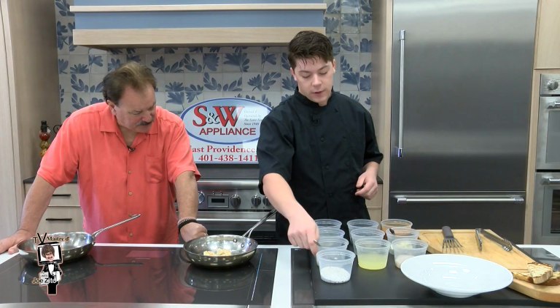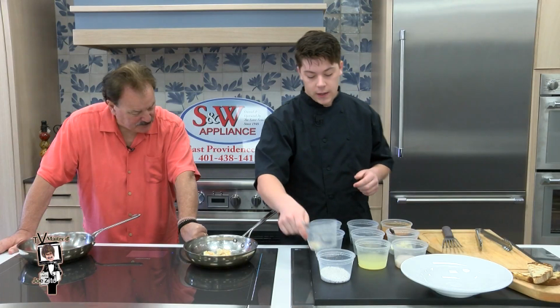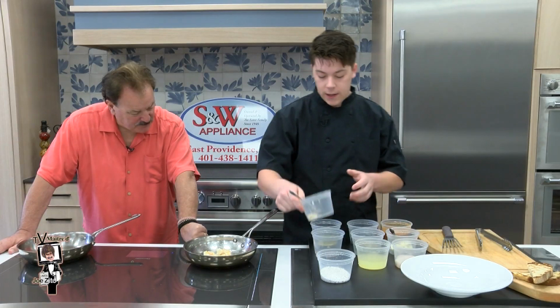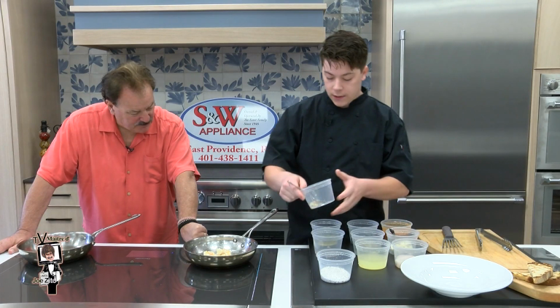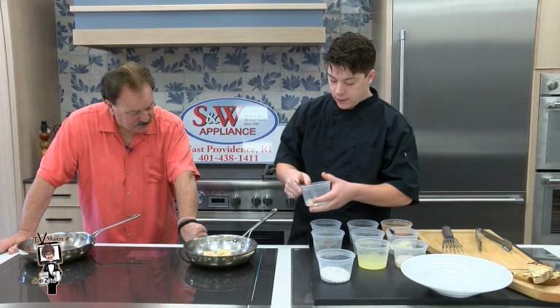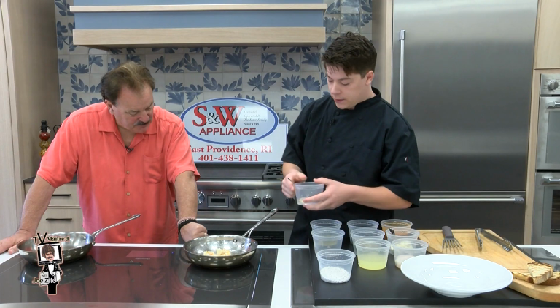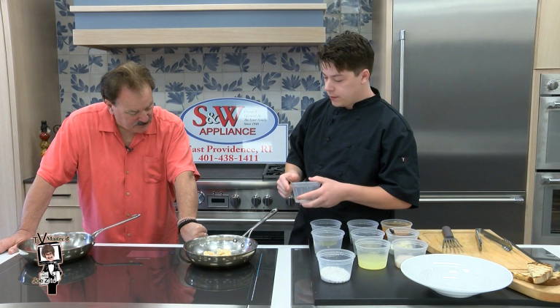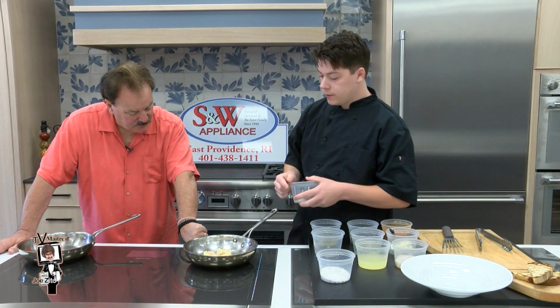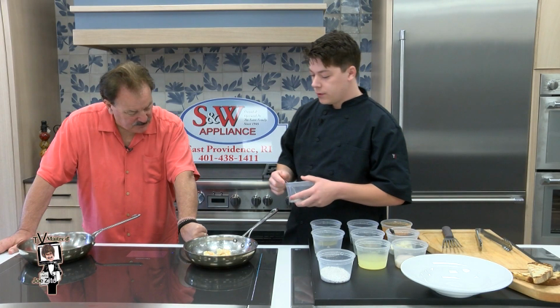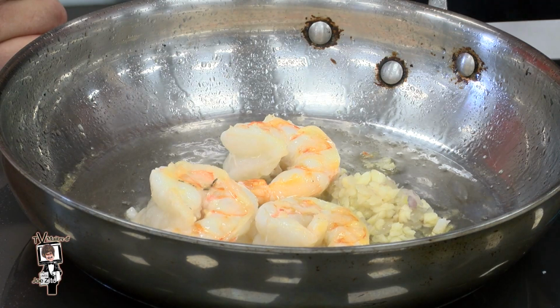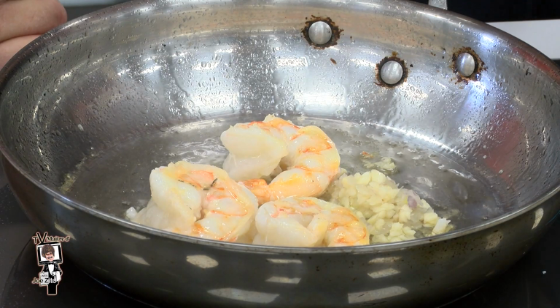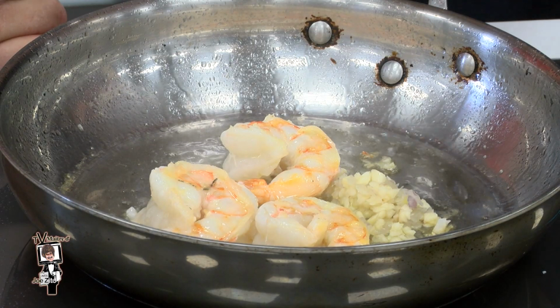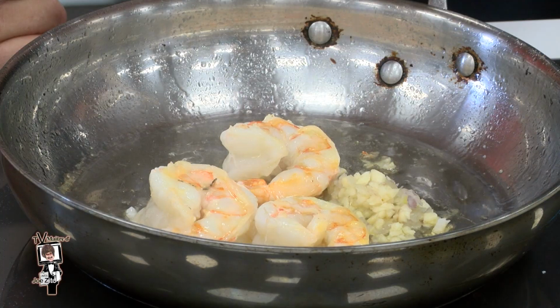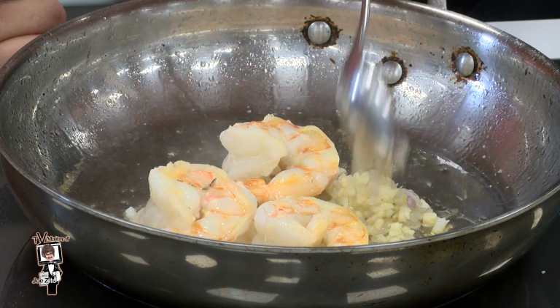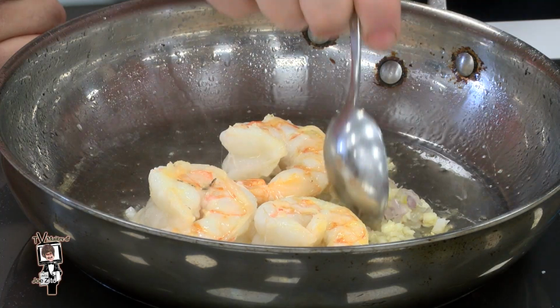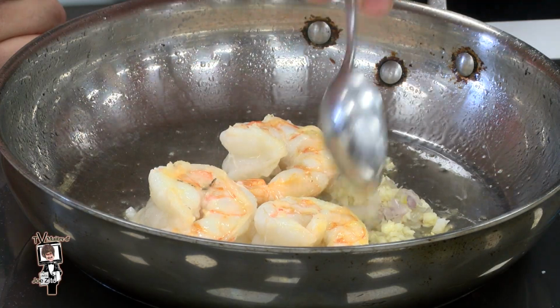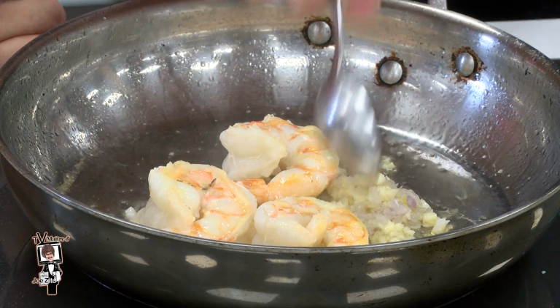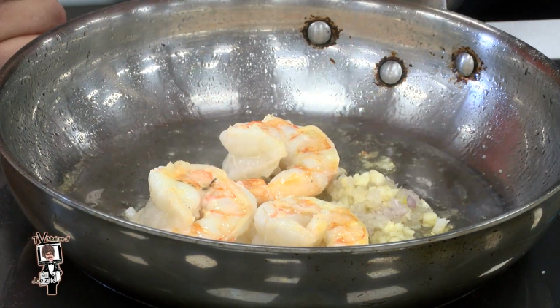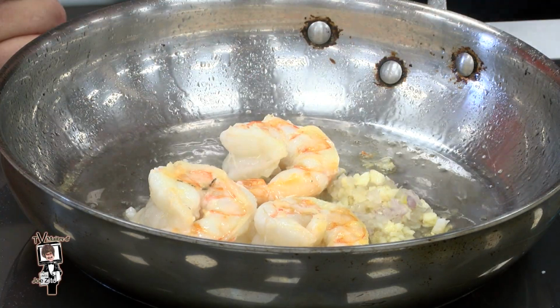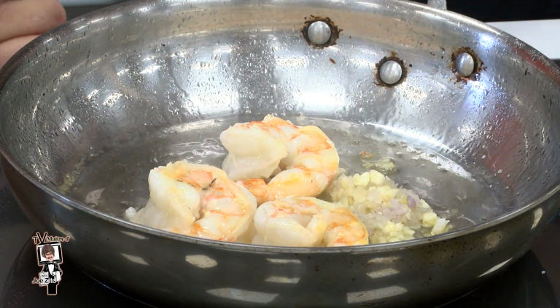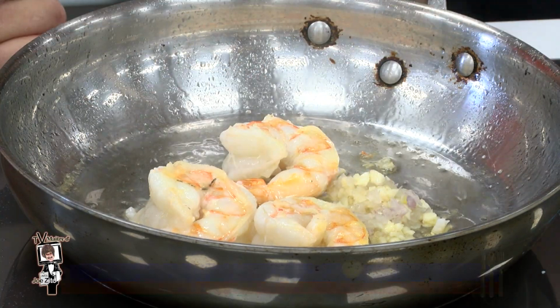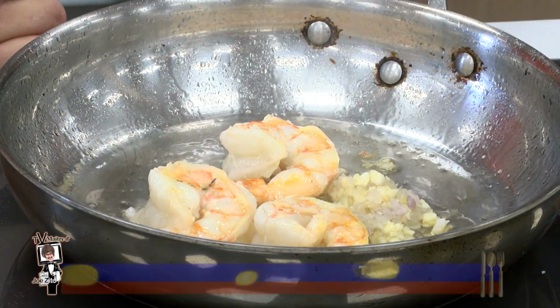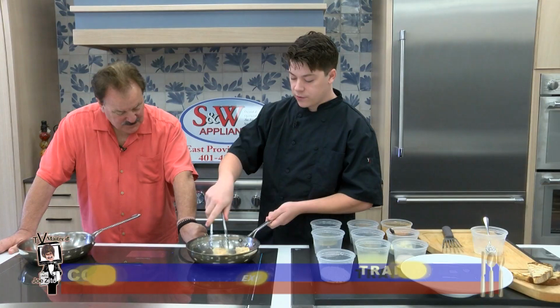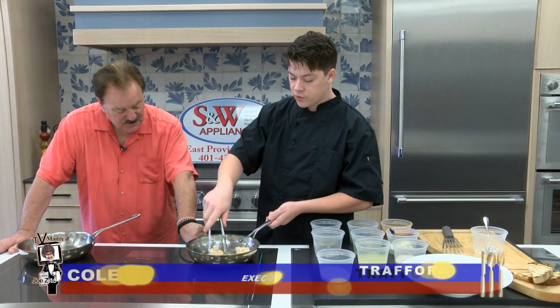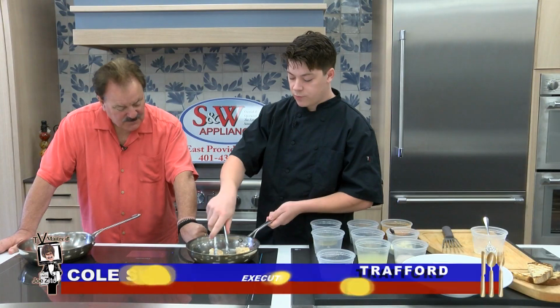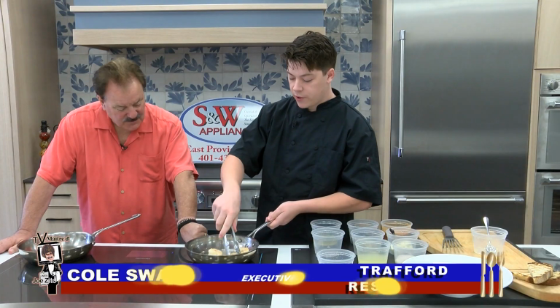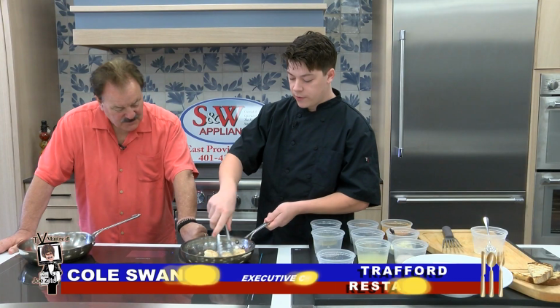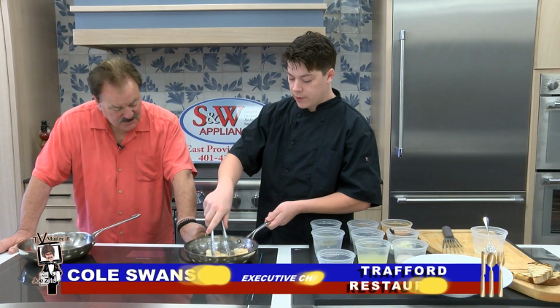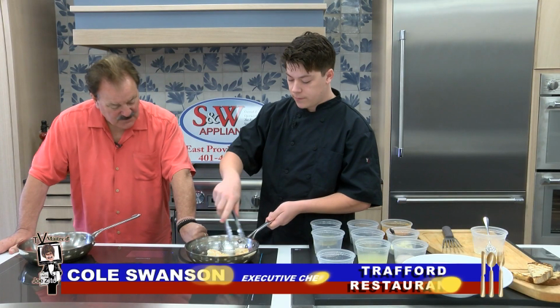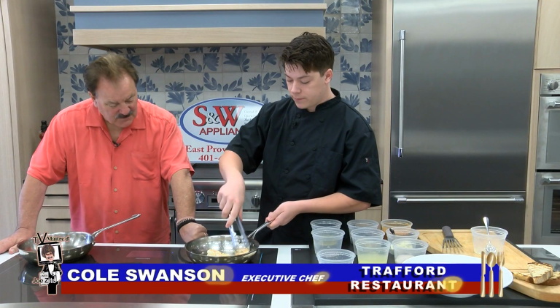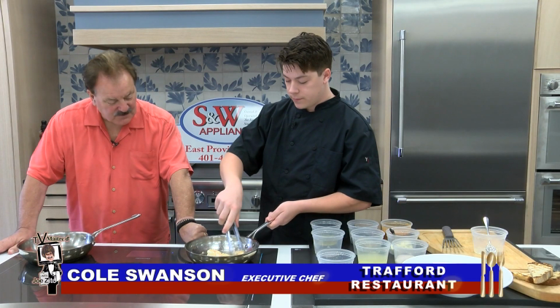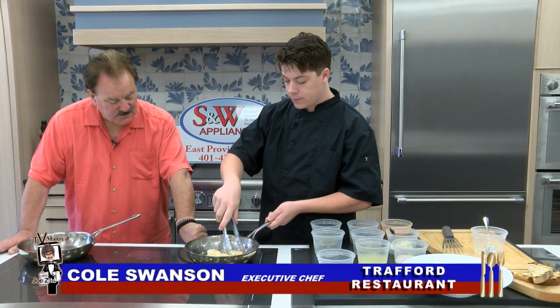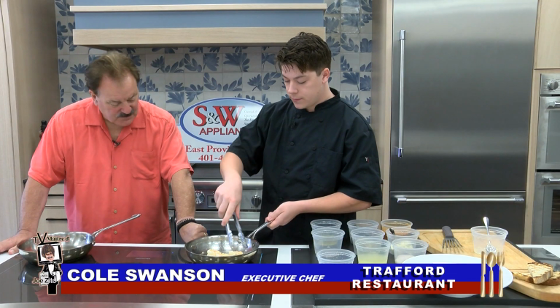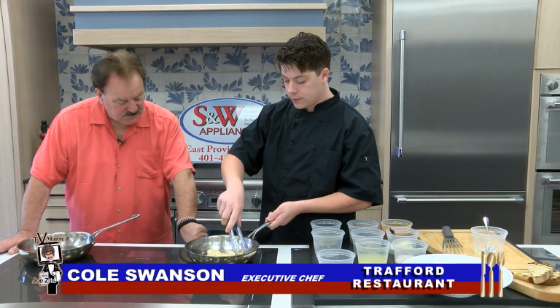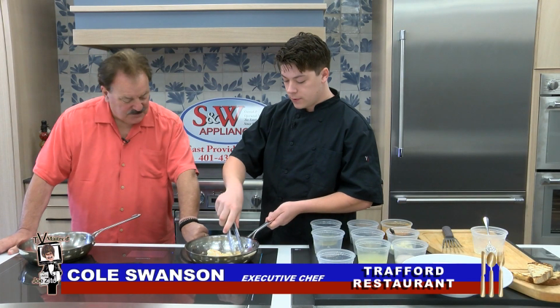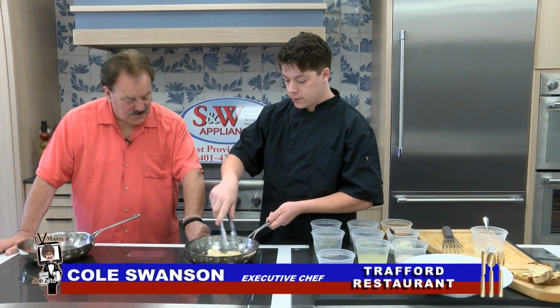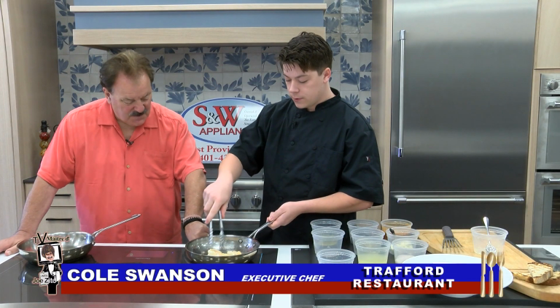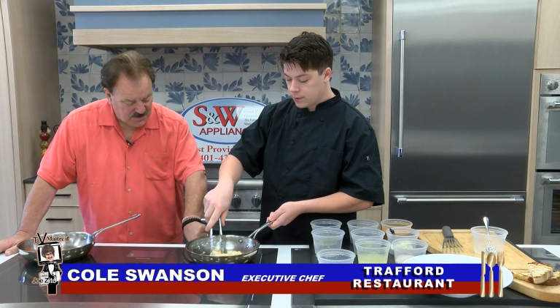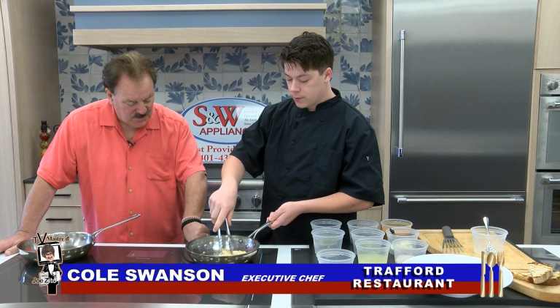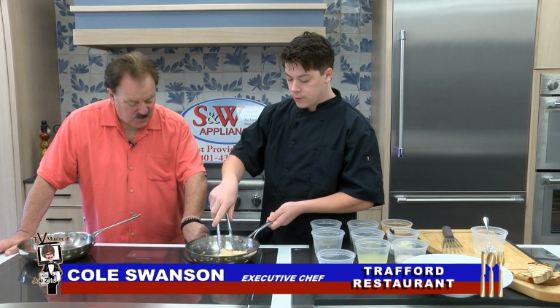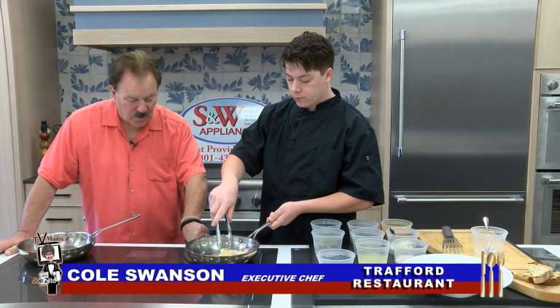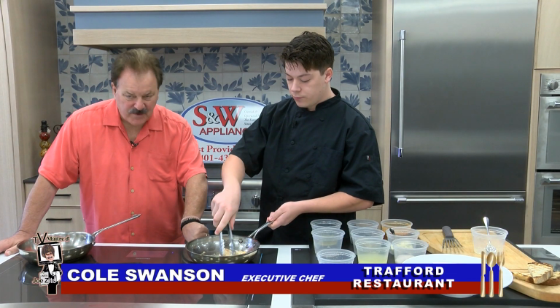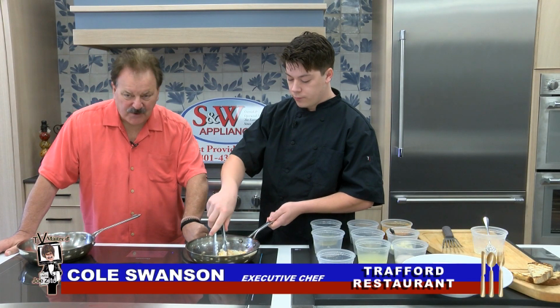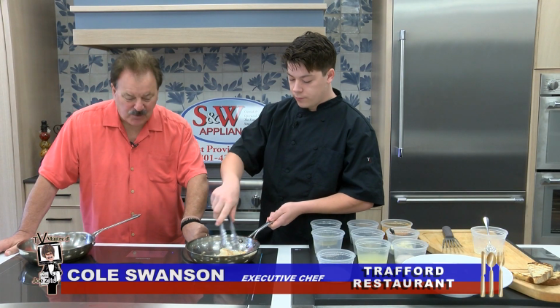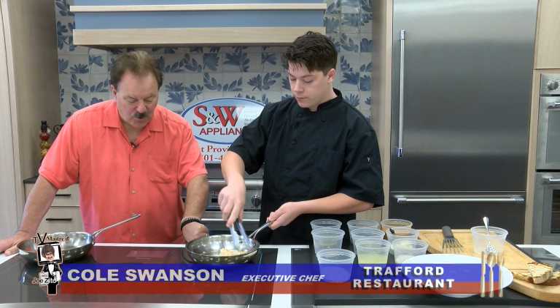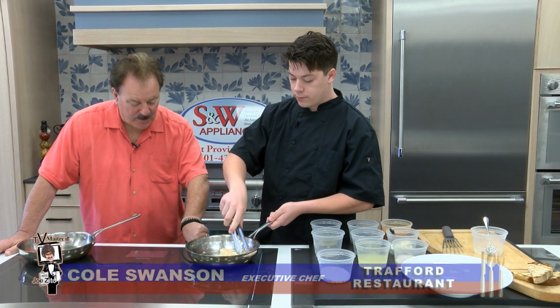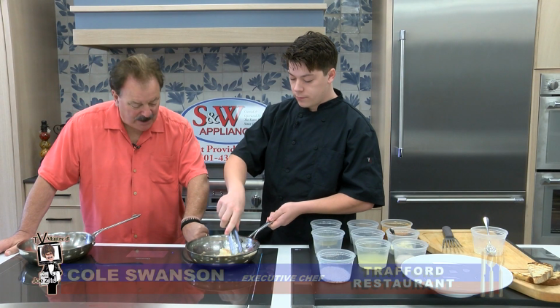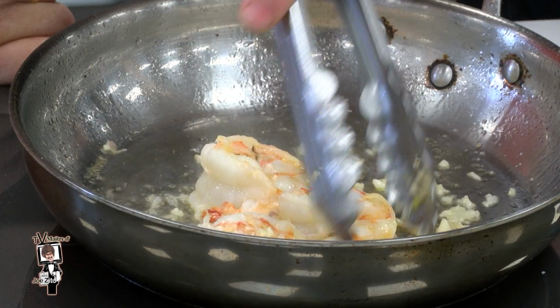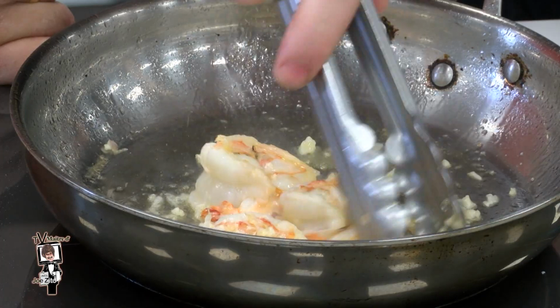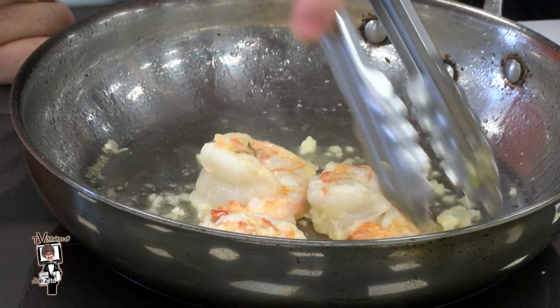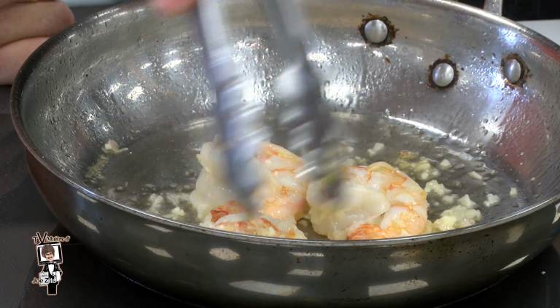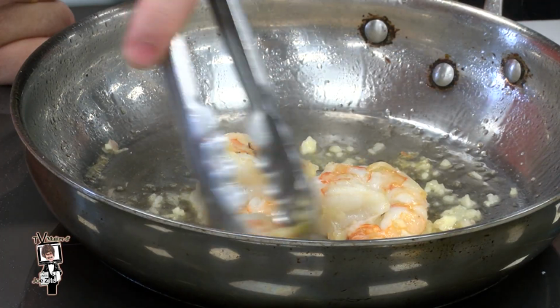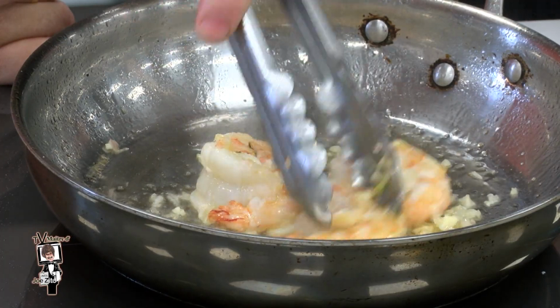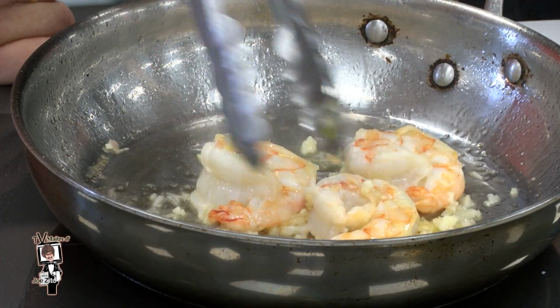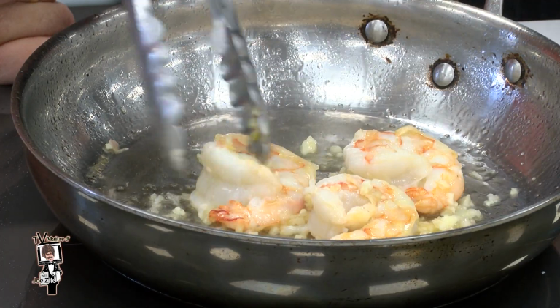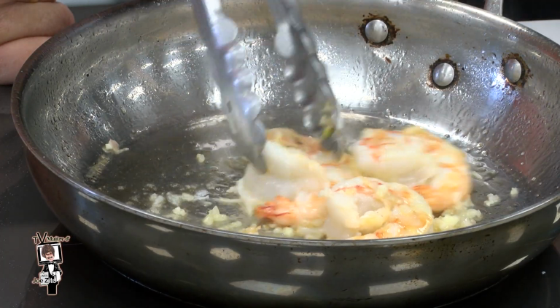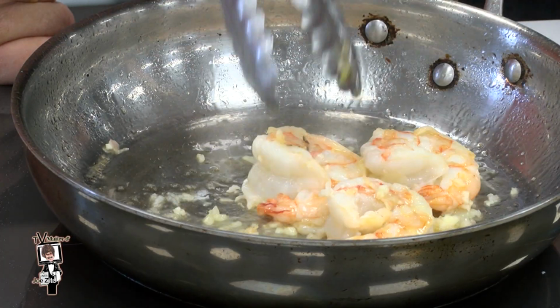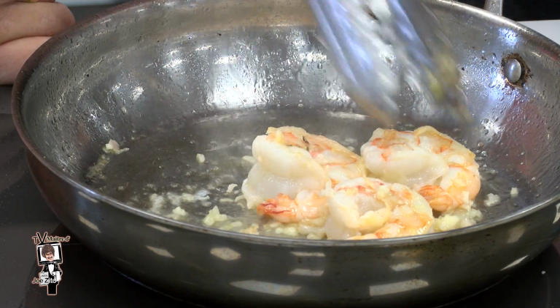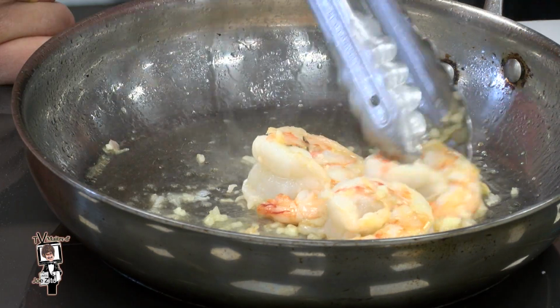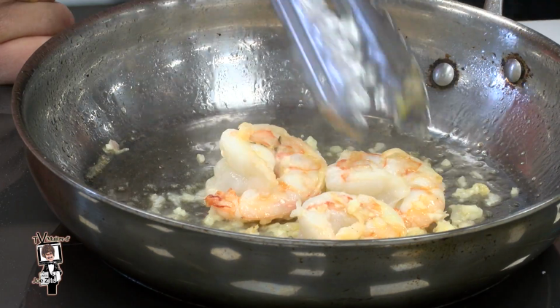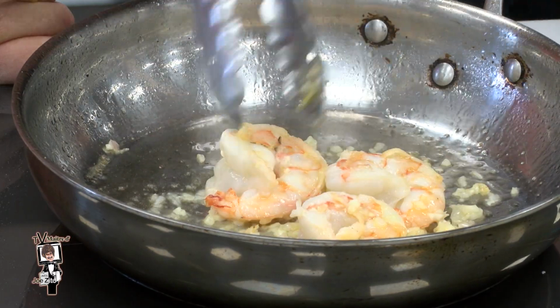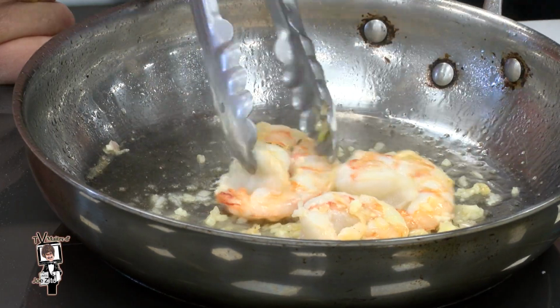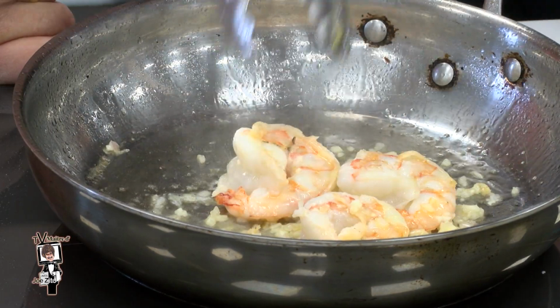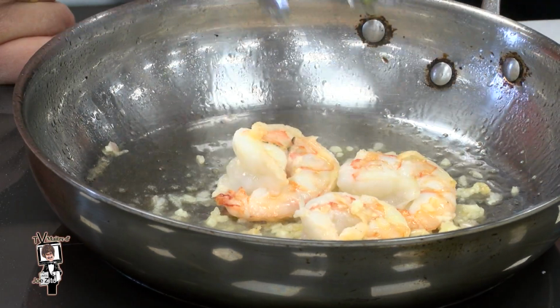We're going to add in garlic and shallots — you can just brown that. Wonderful aroma; it brings out the flavors of the garlic and shallot.